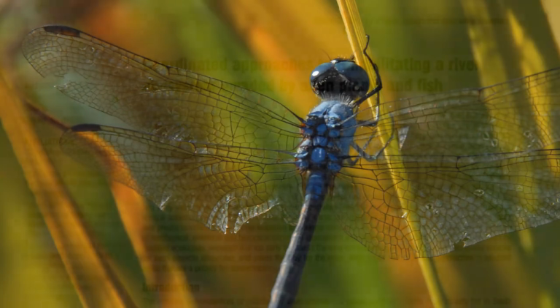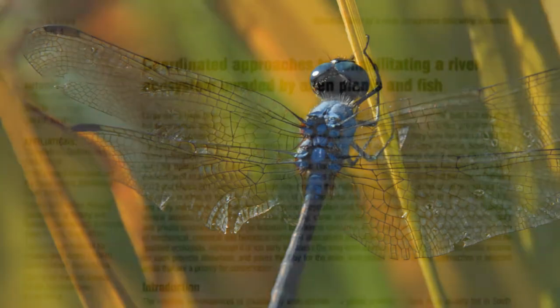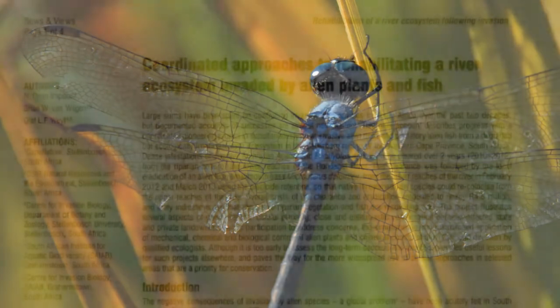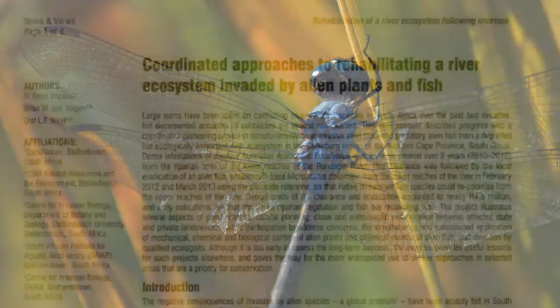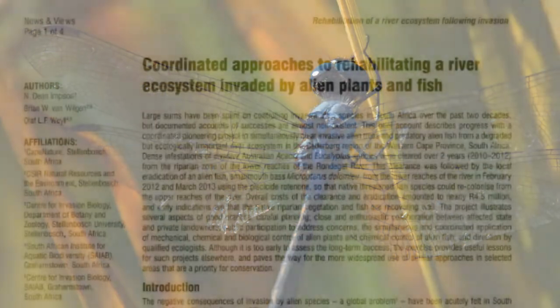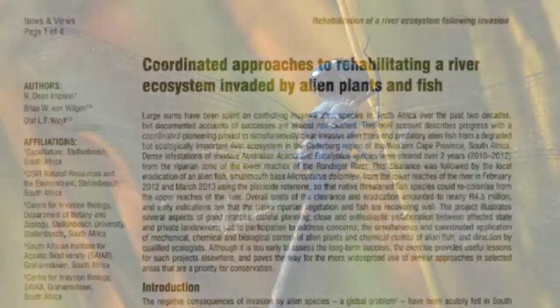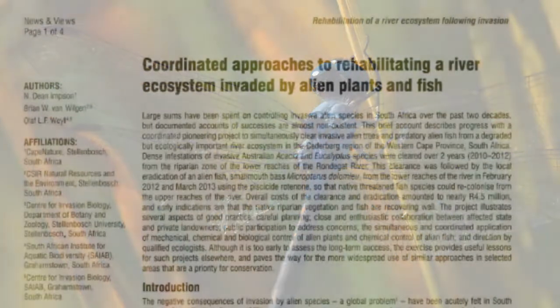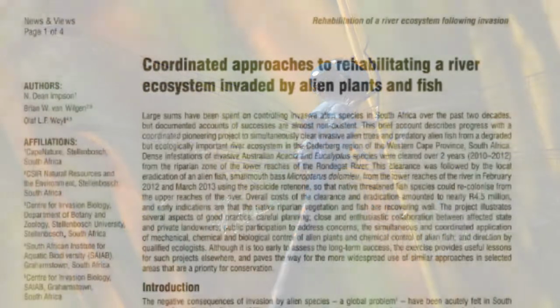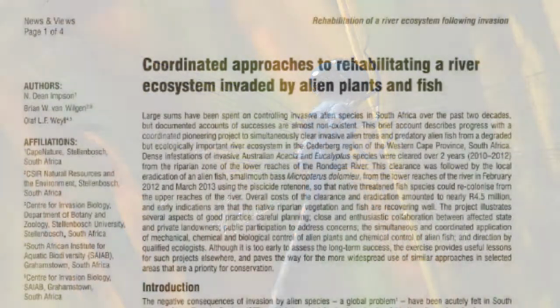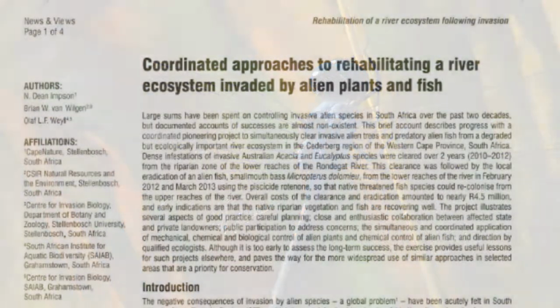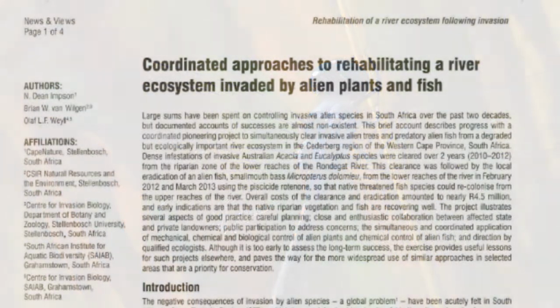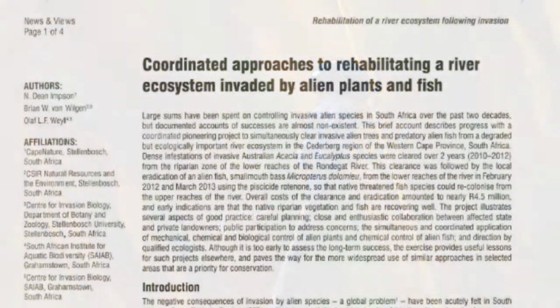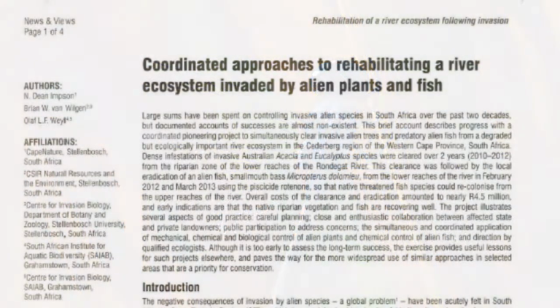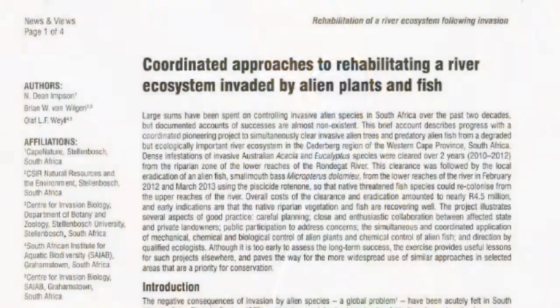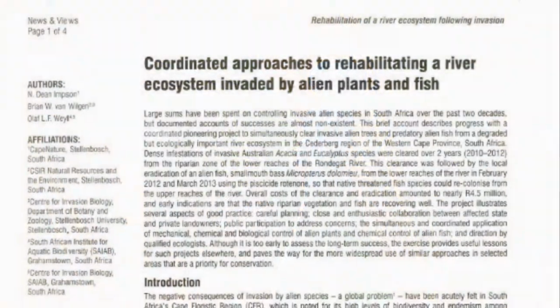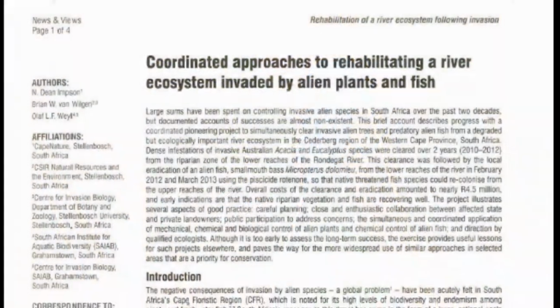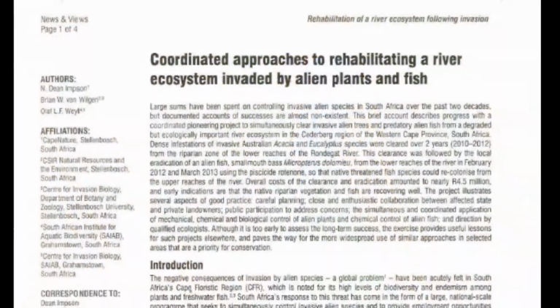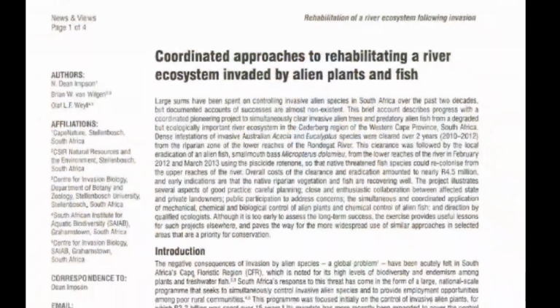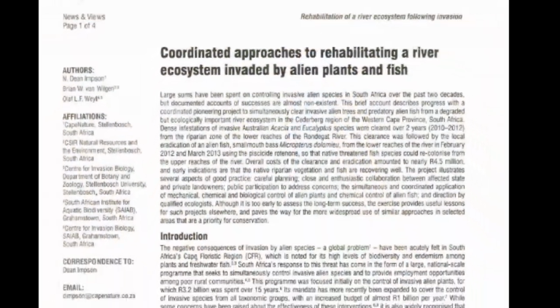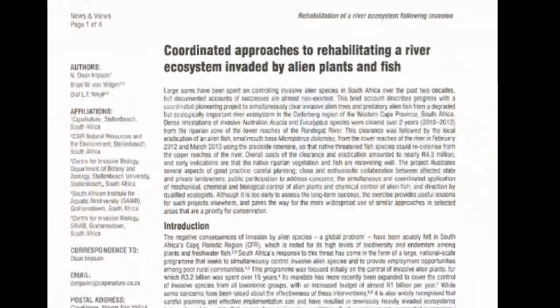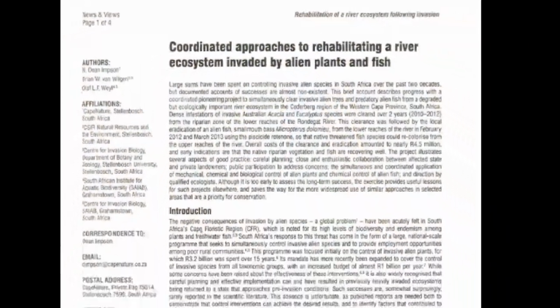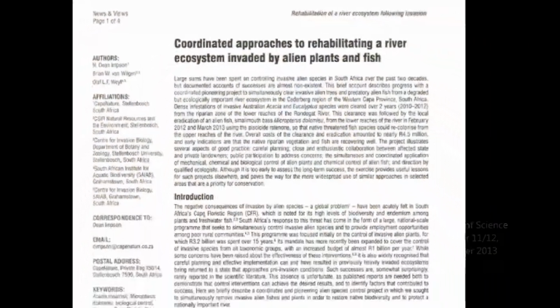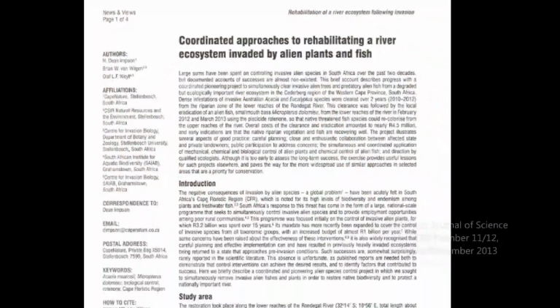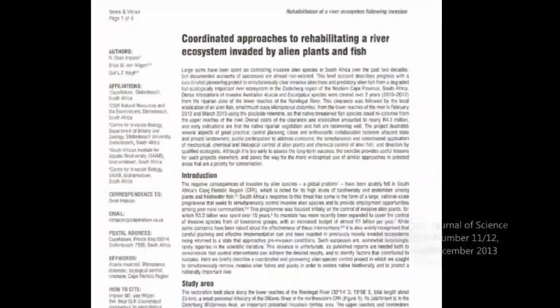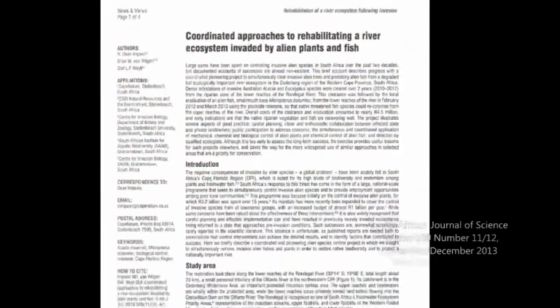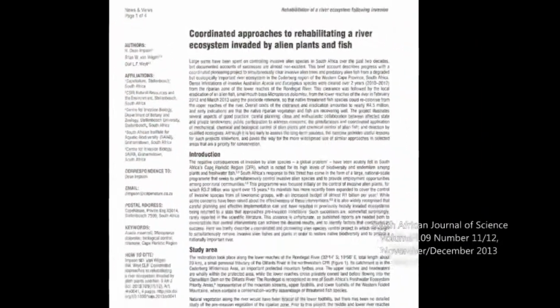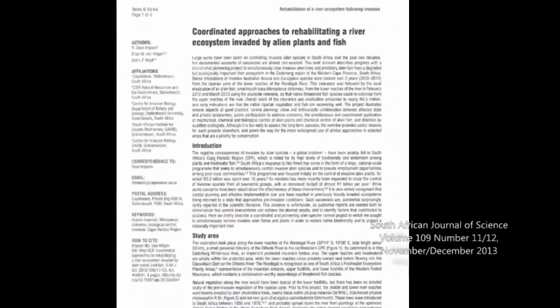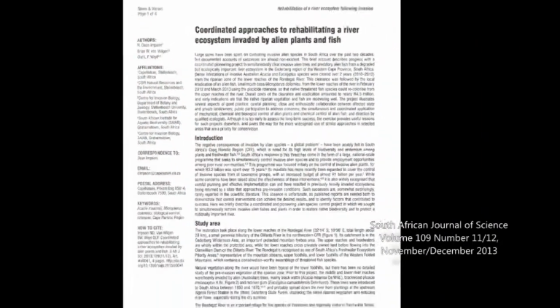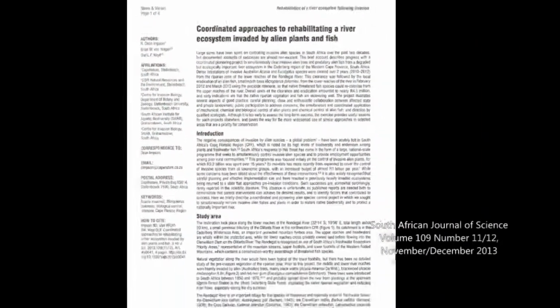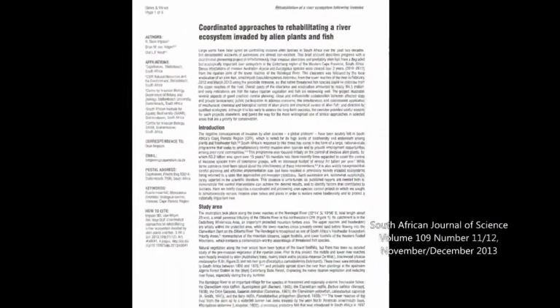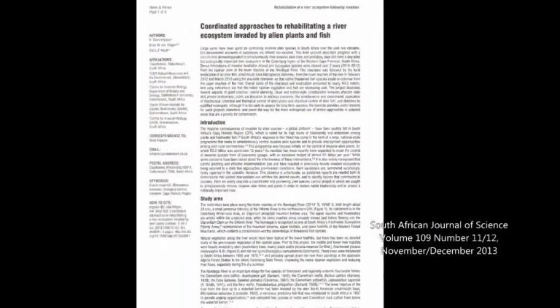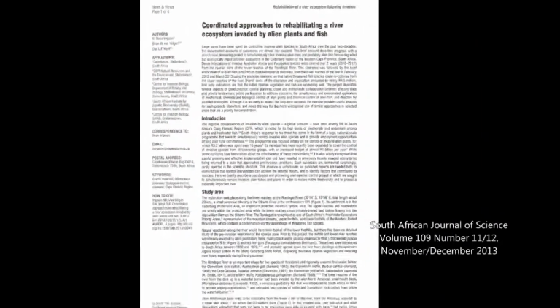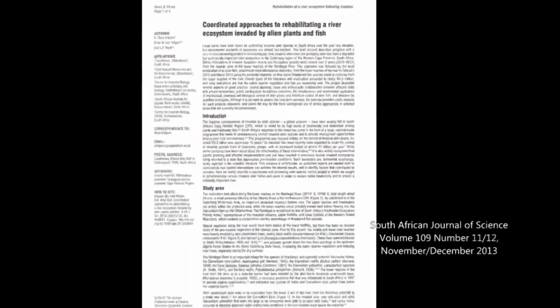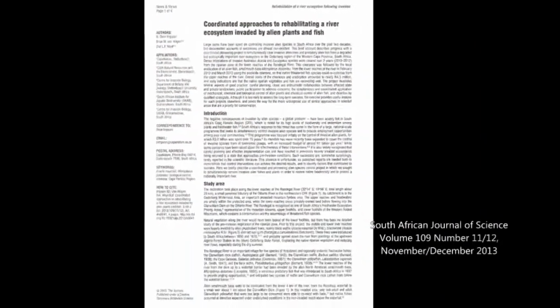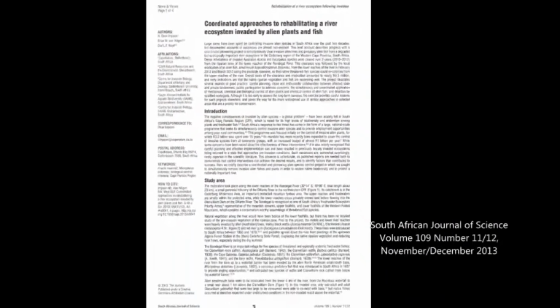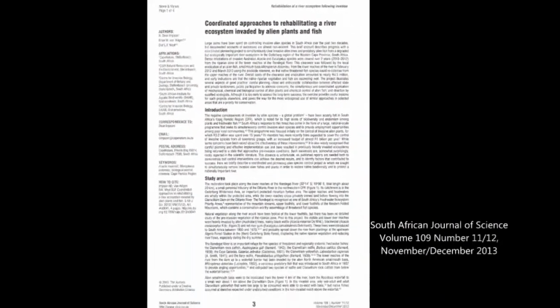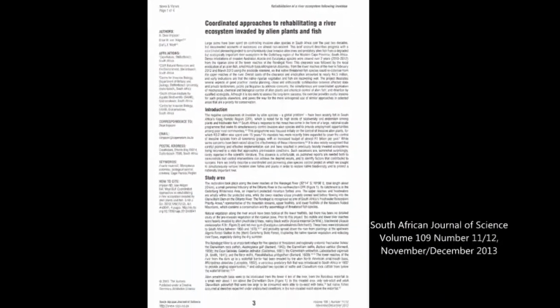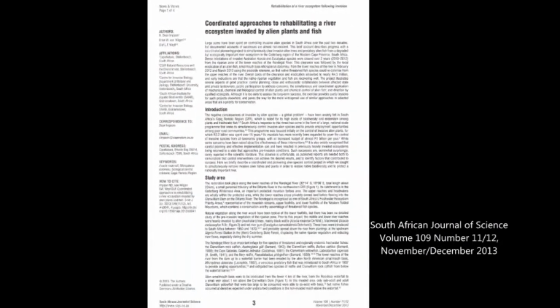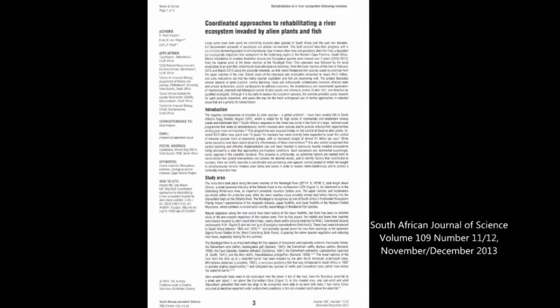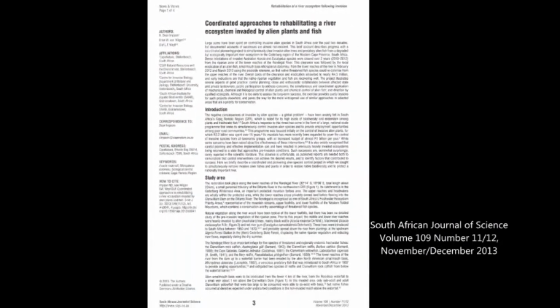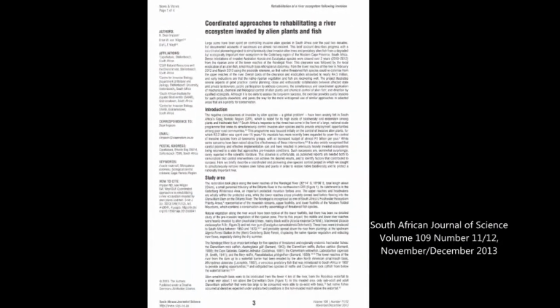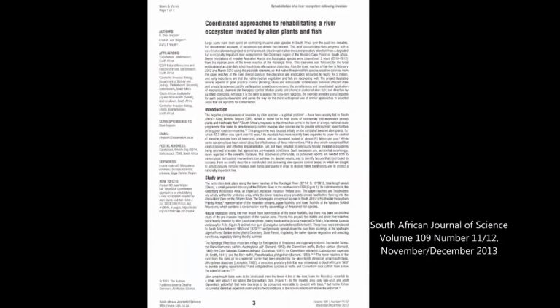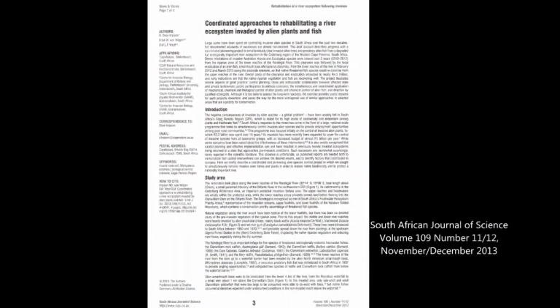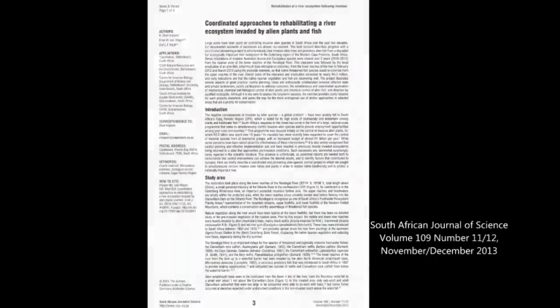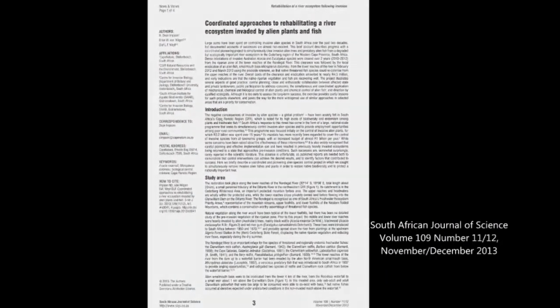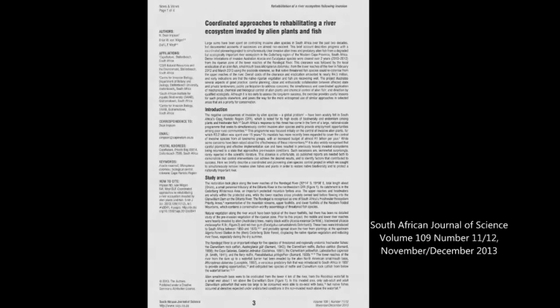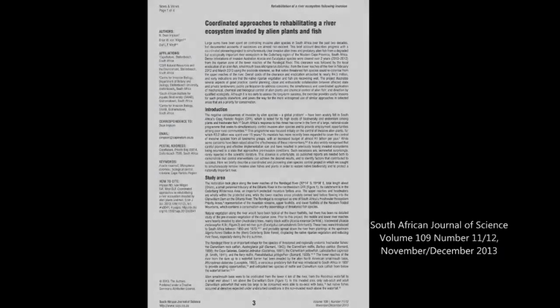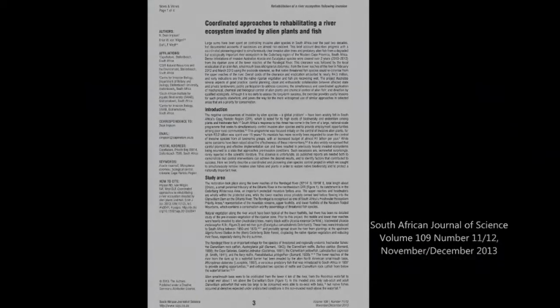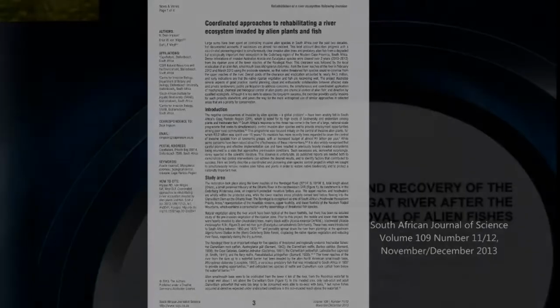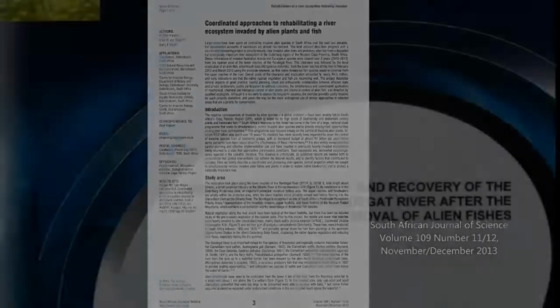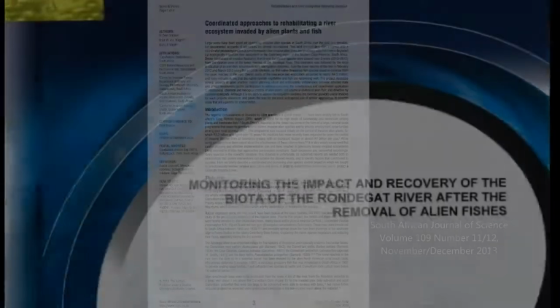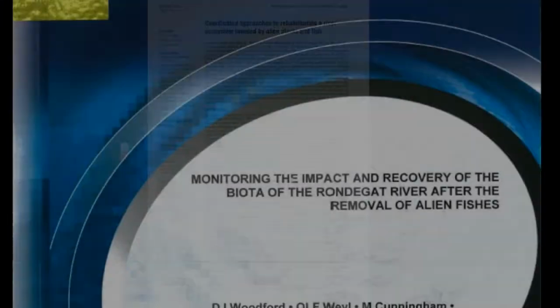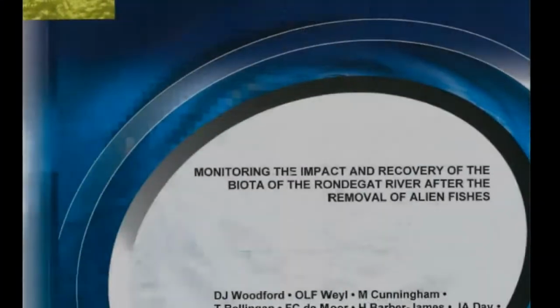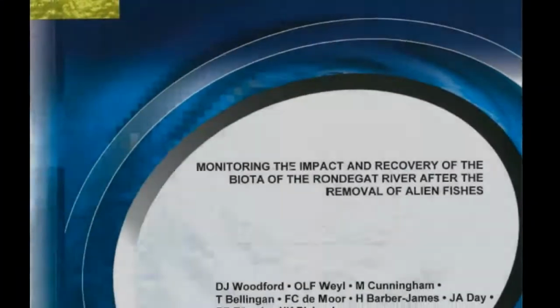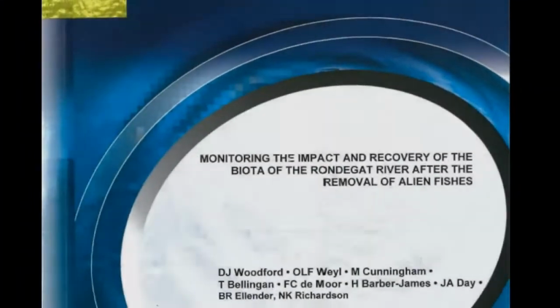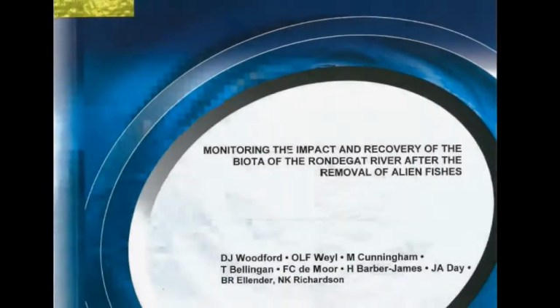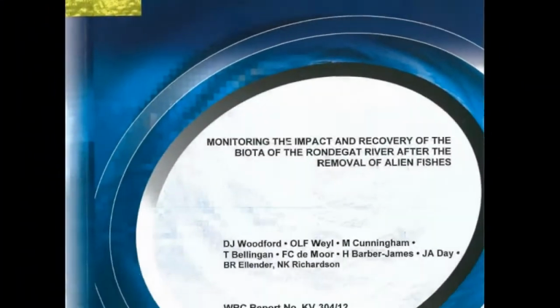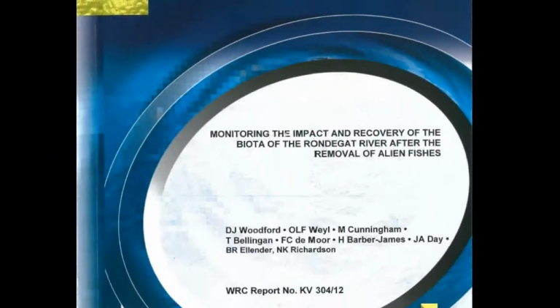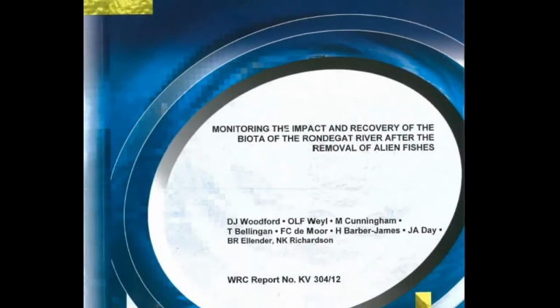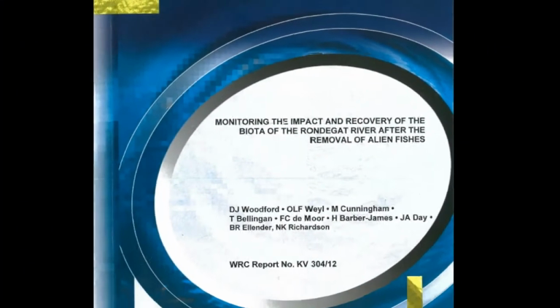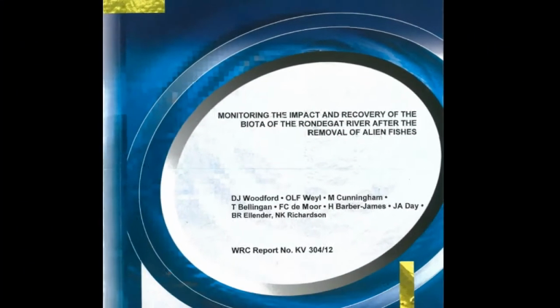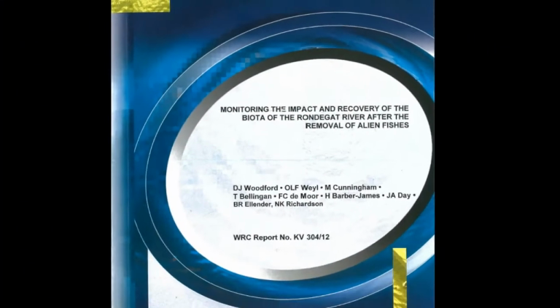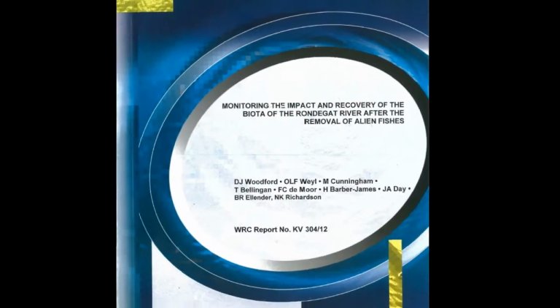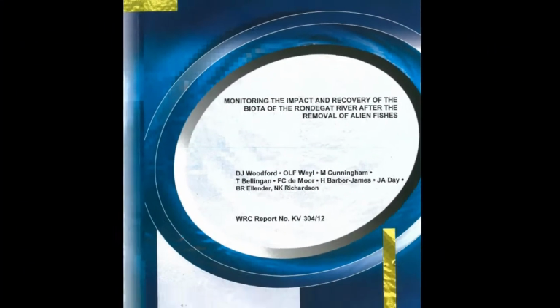Some of our results have already been published in international literature as well as in a Water Research Commission report which can be found online.